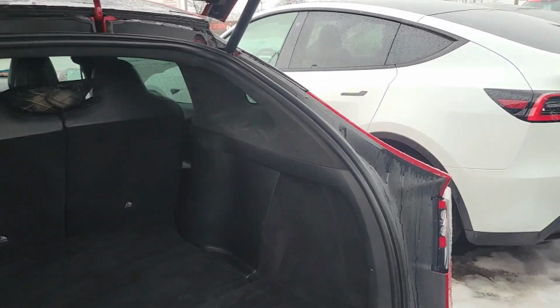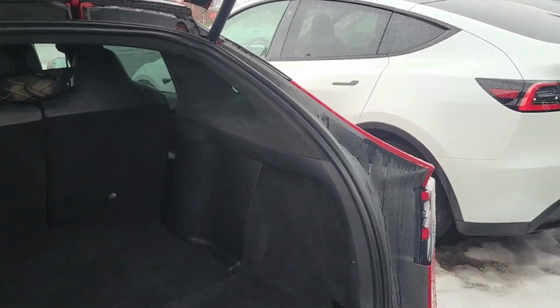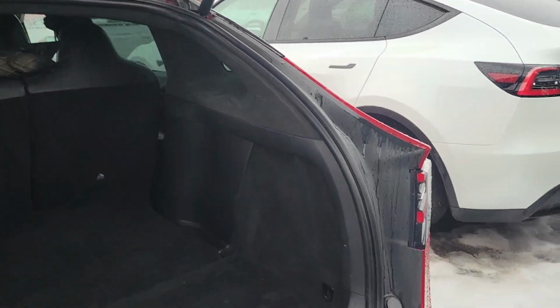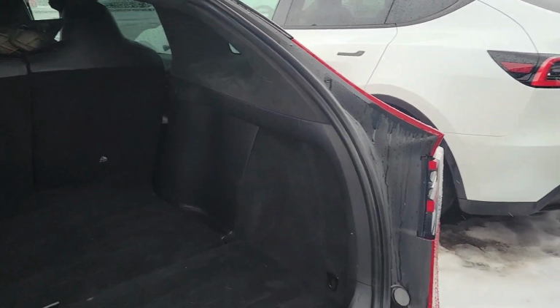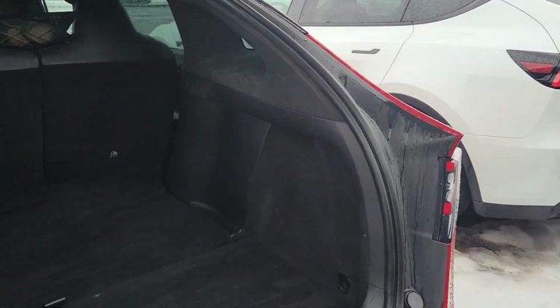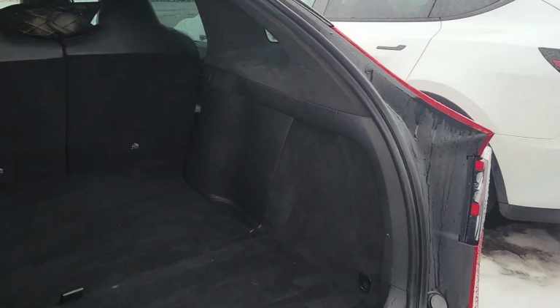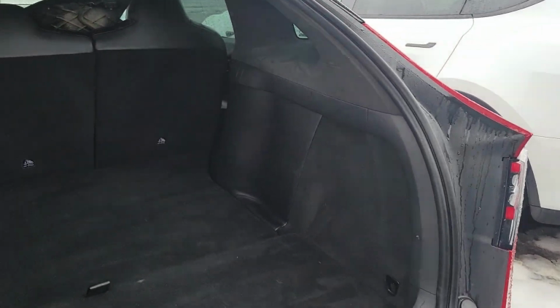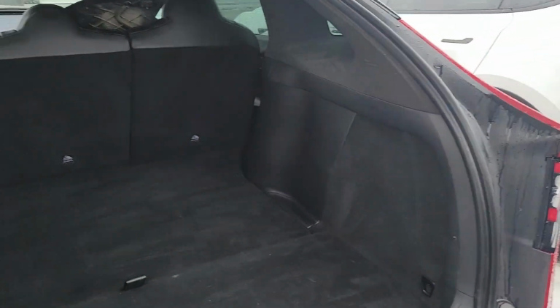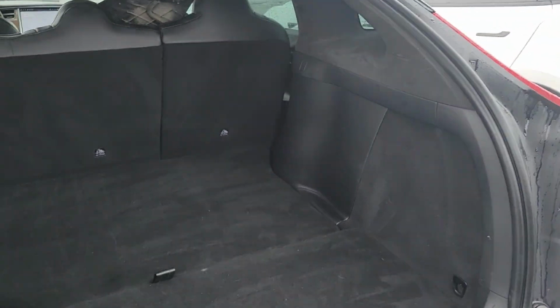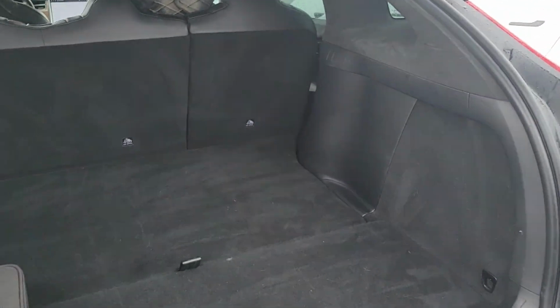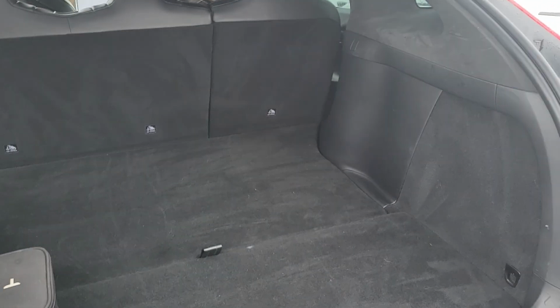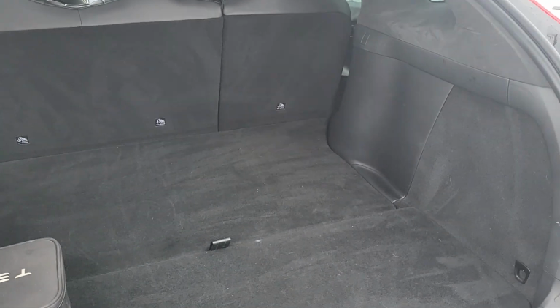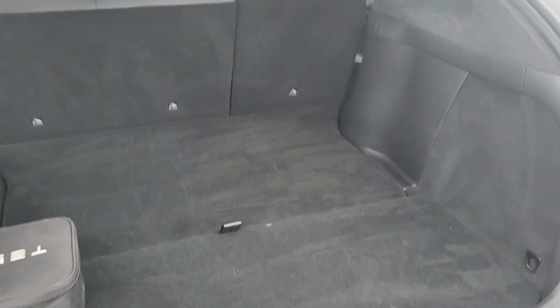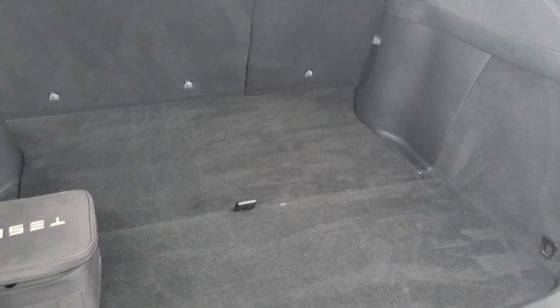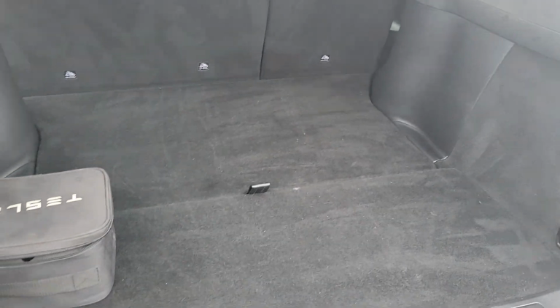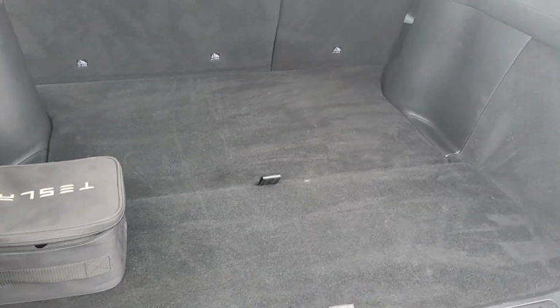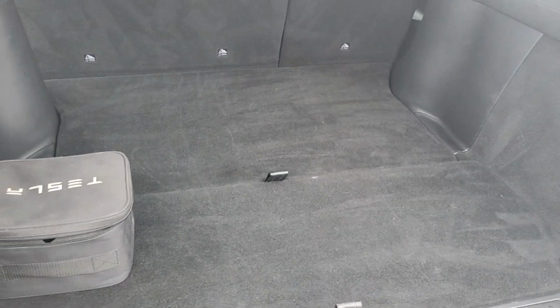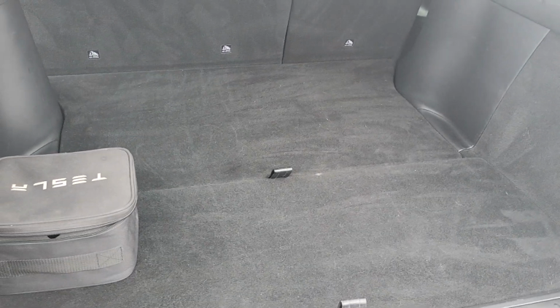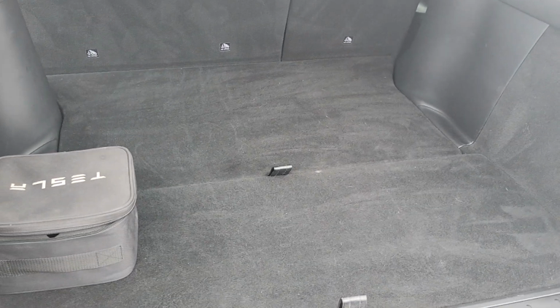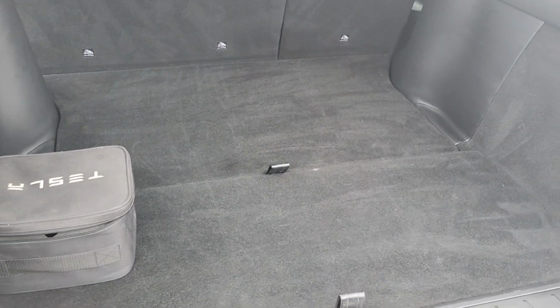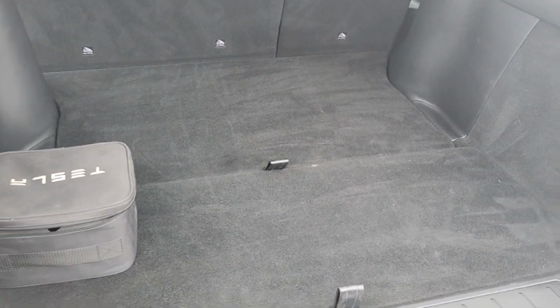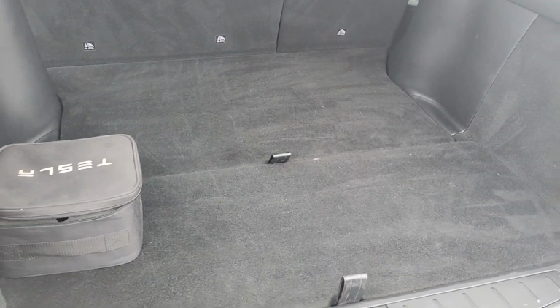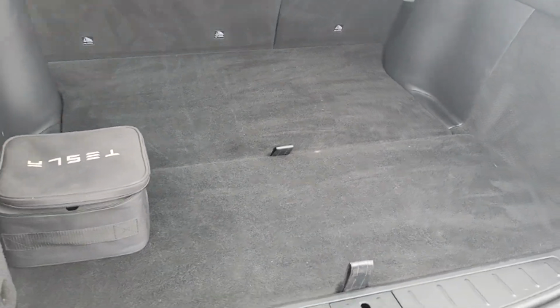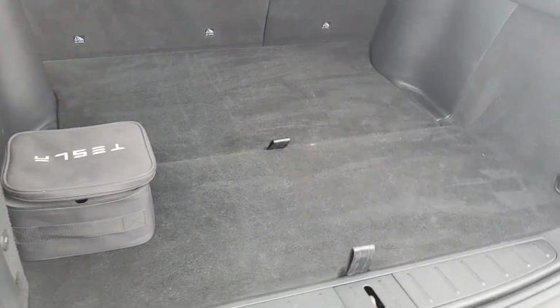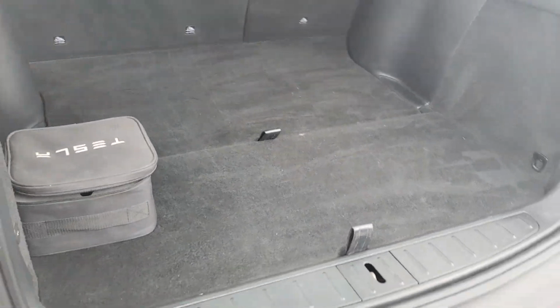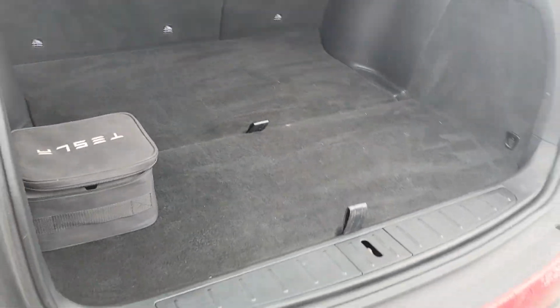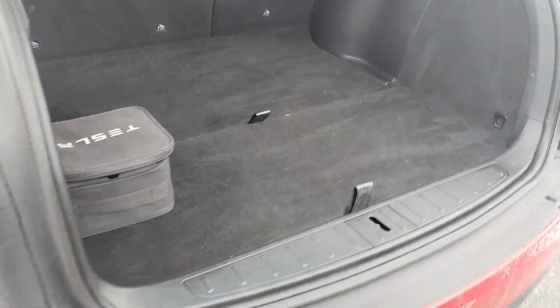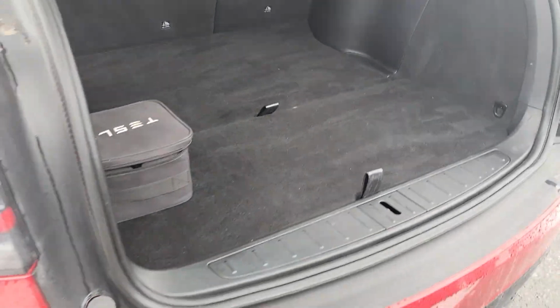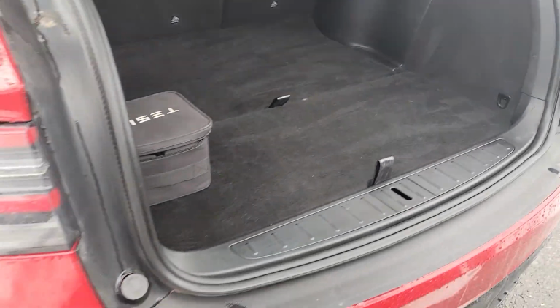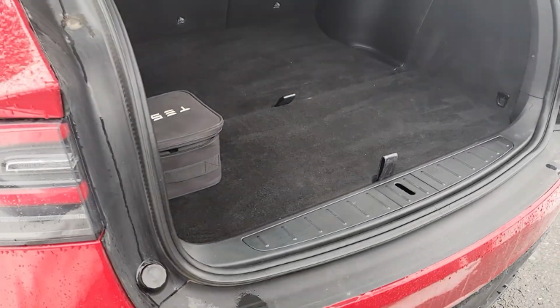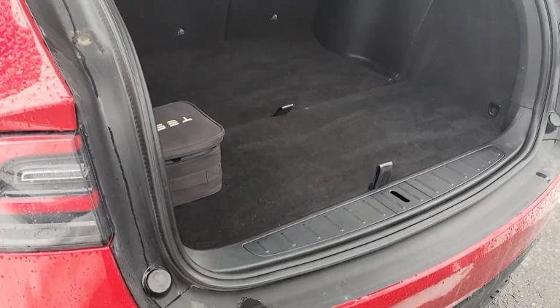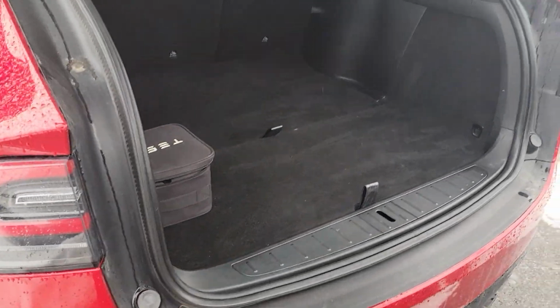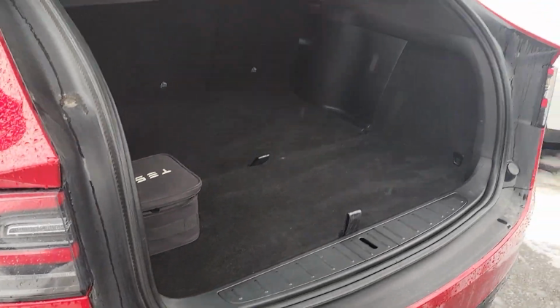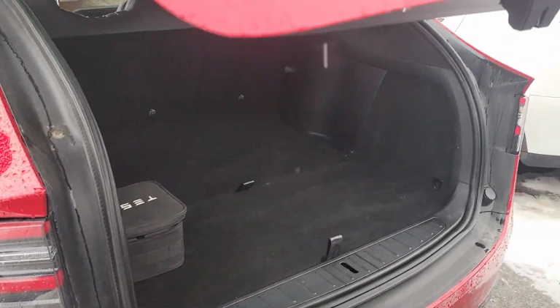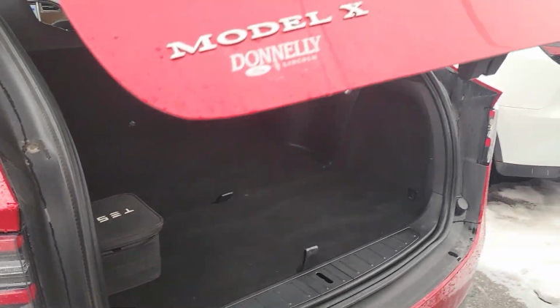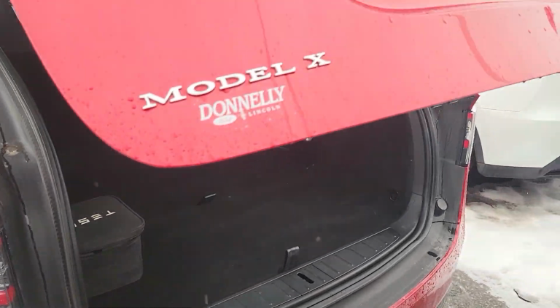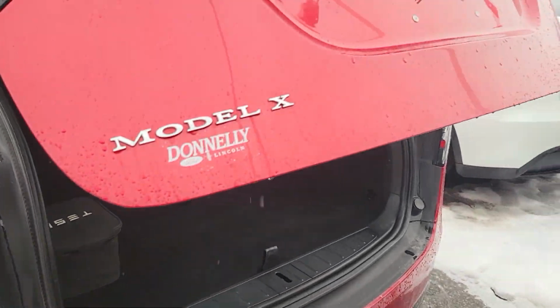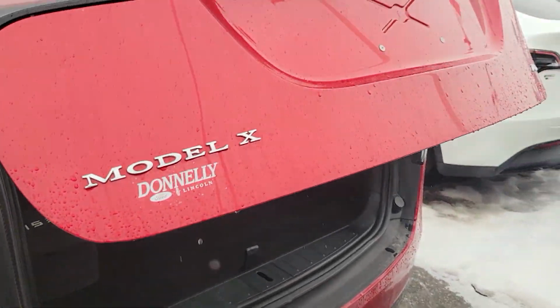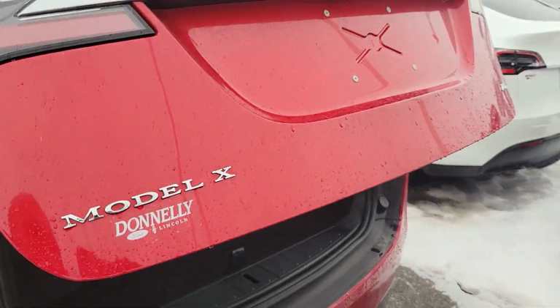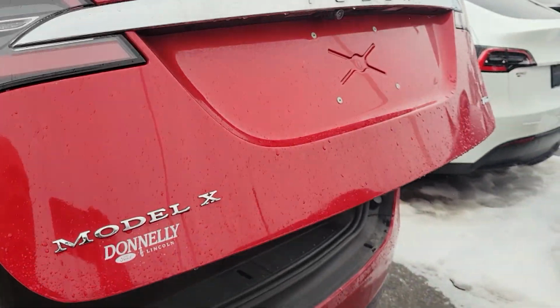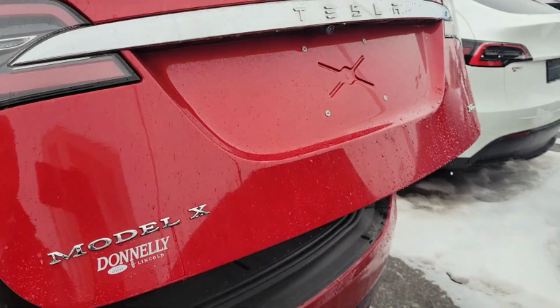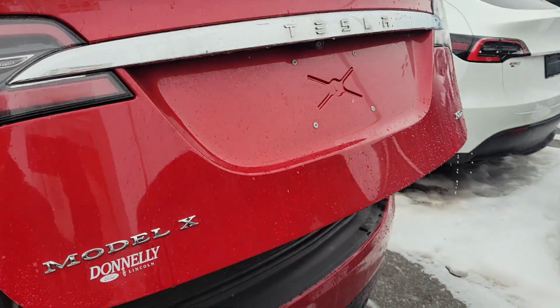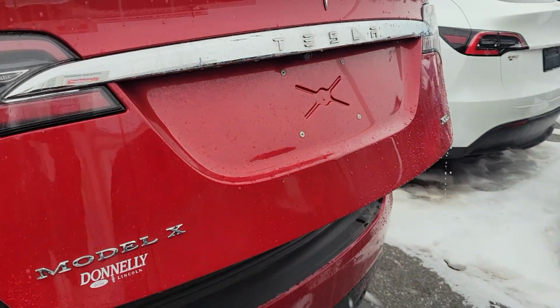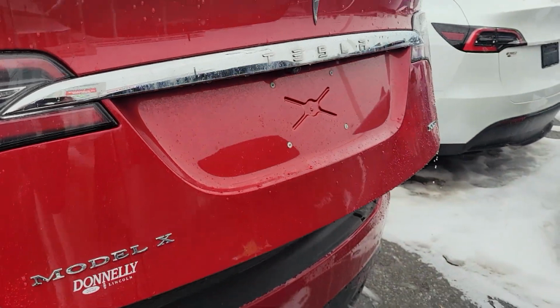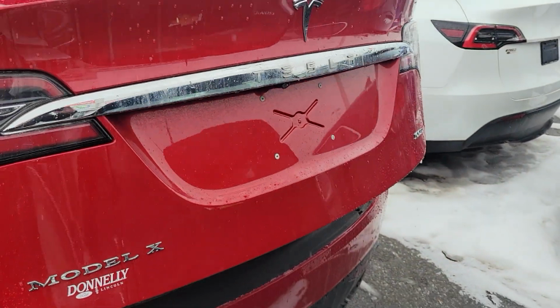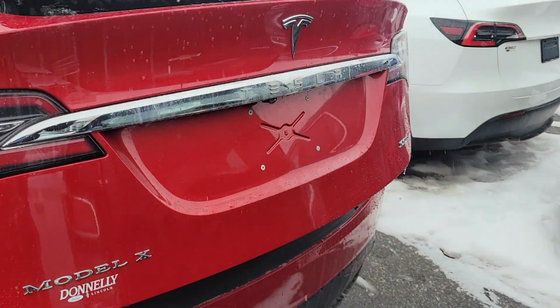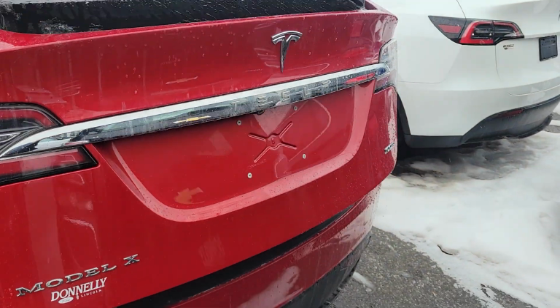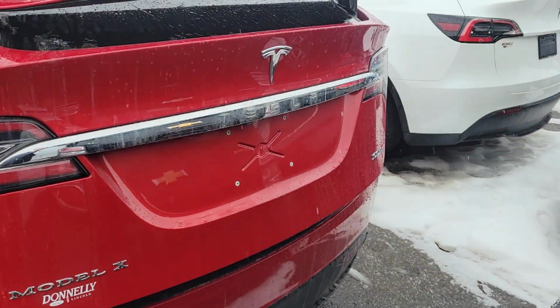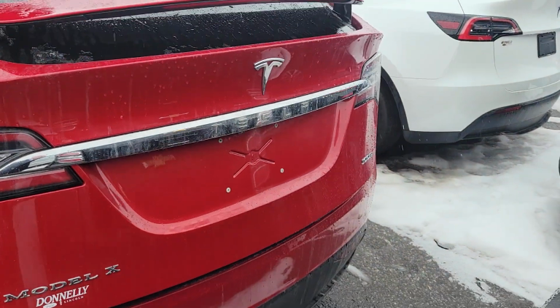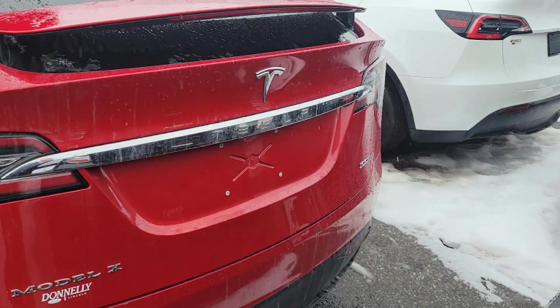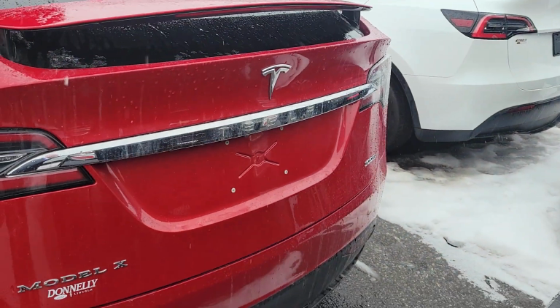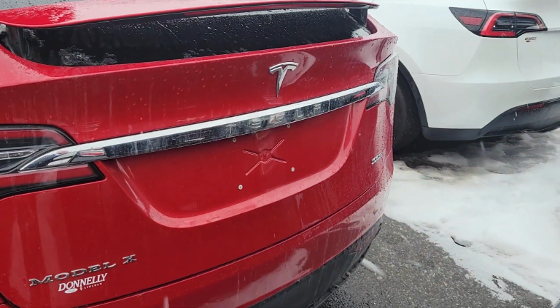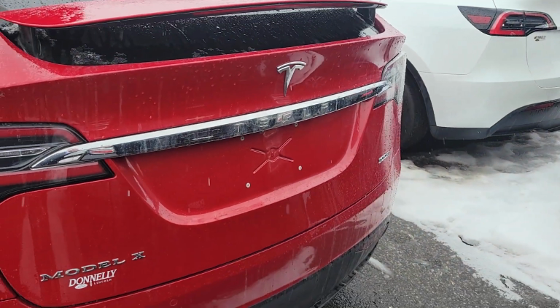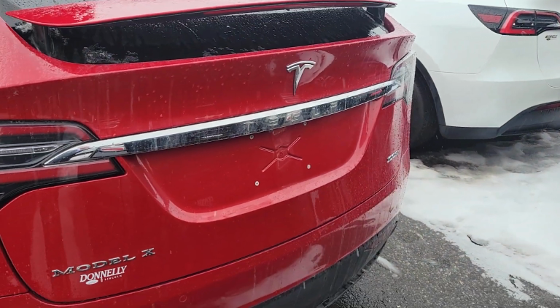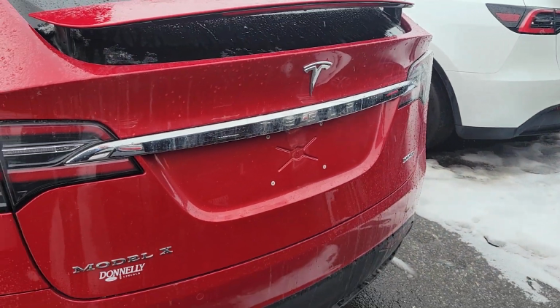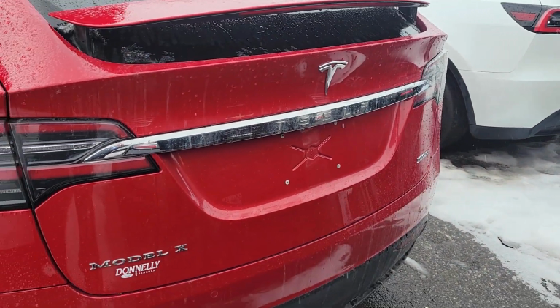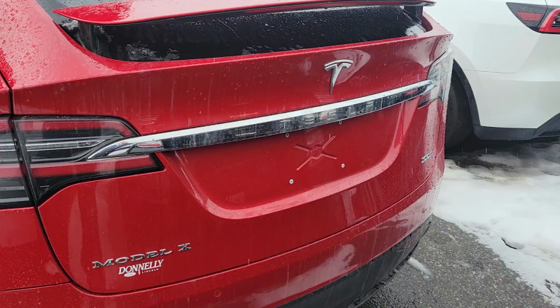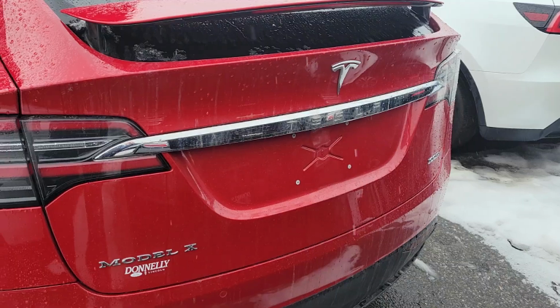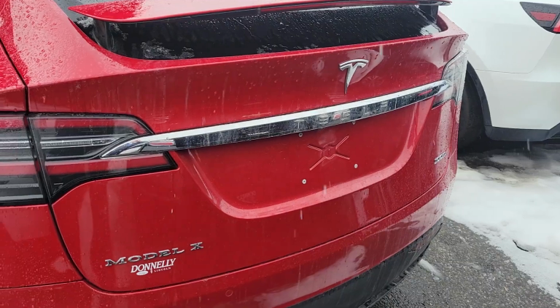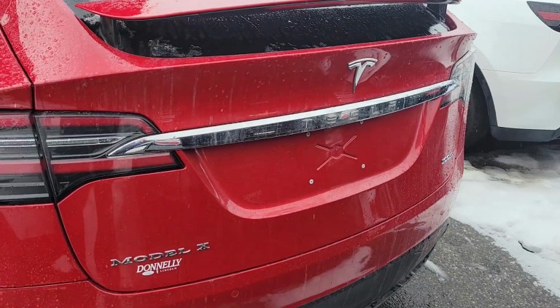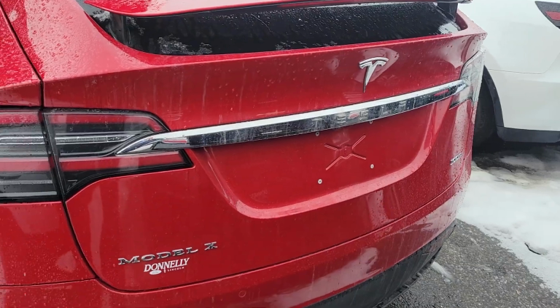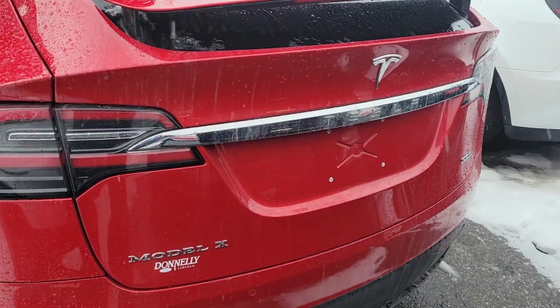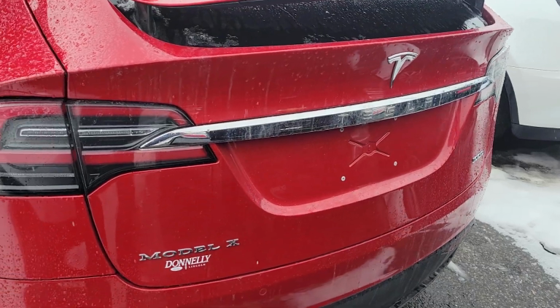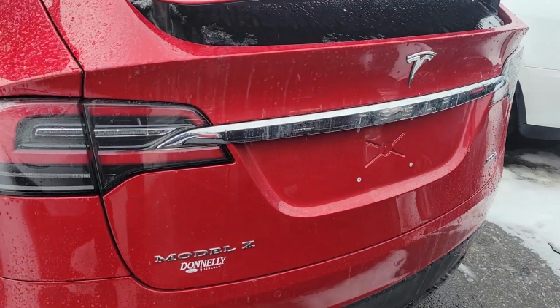So here's the back trunk. There's nothing in it. There's the back of it here.